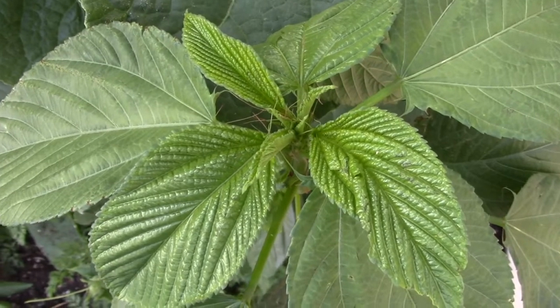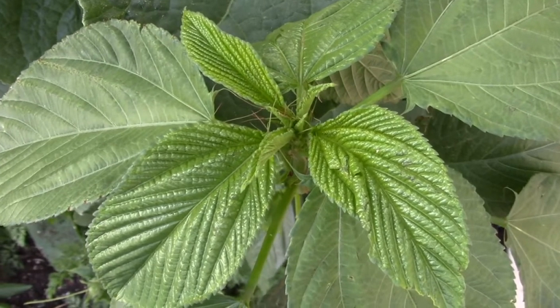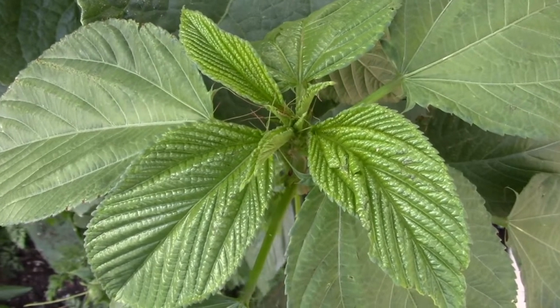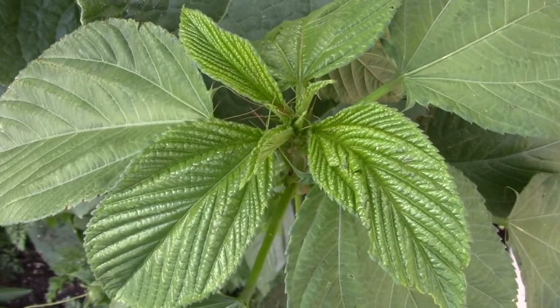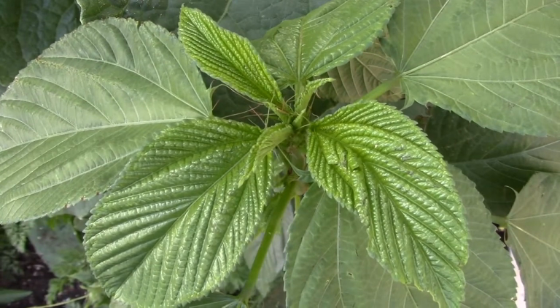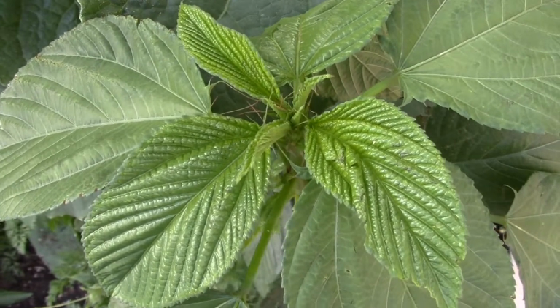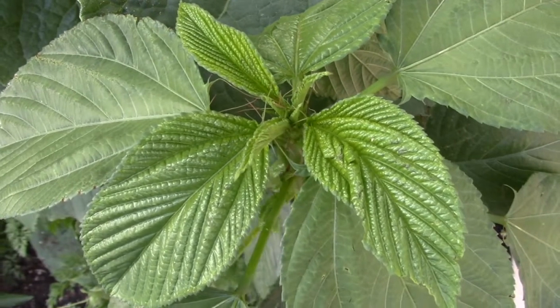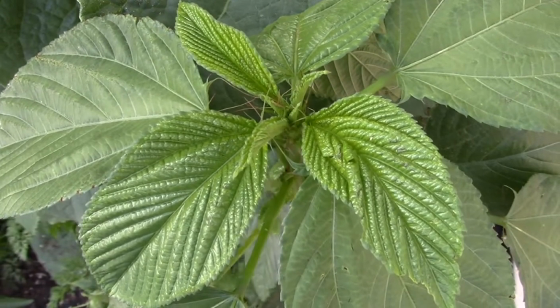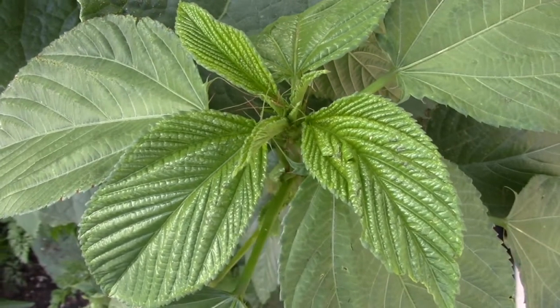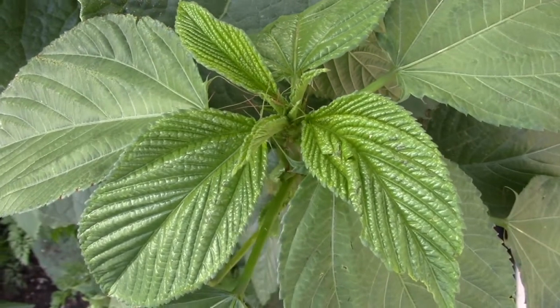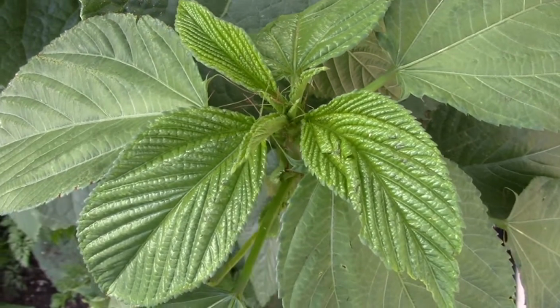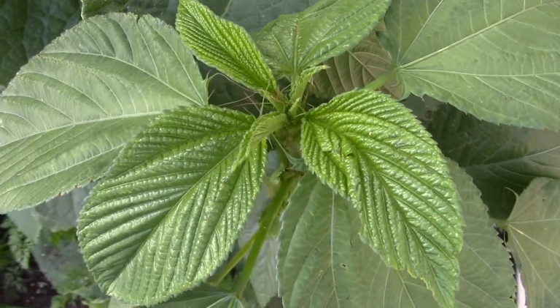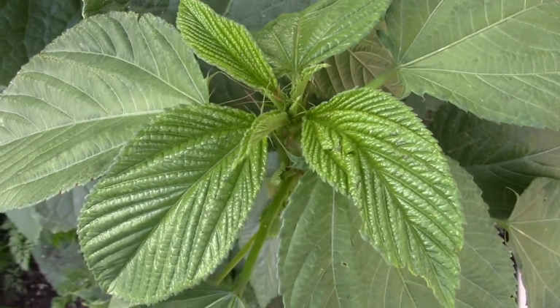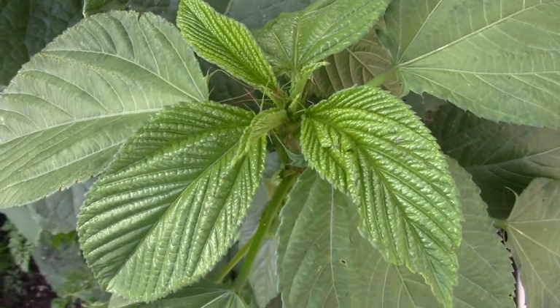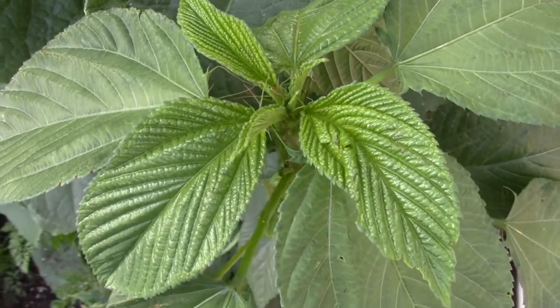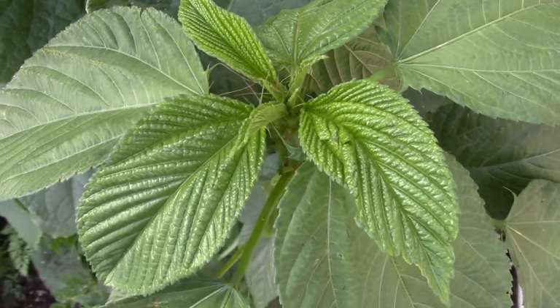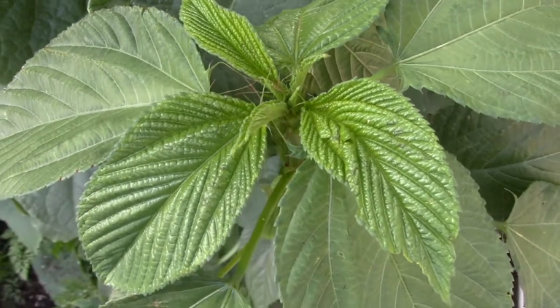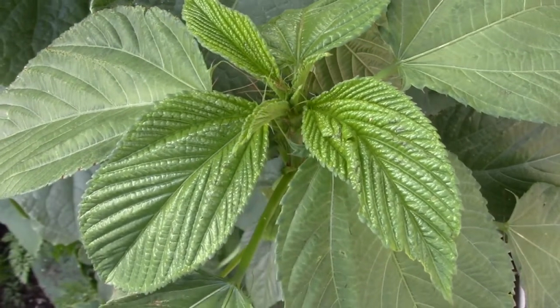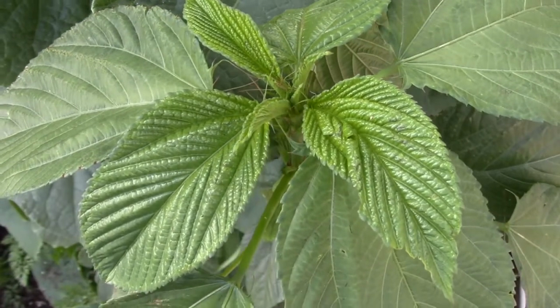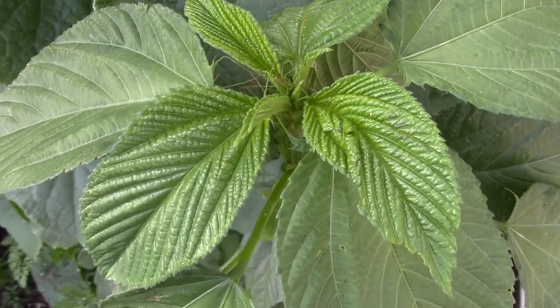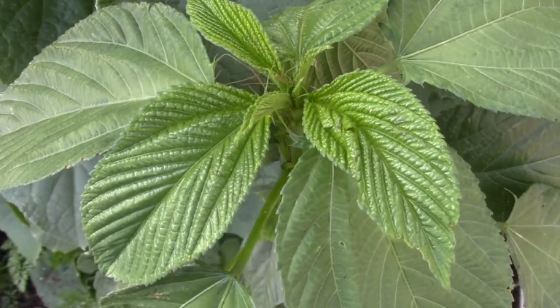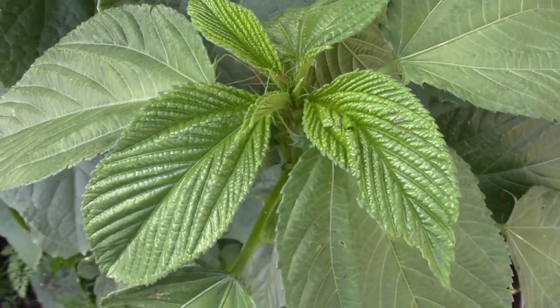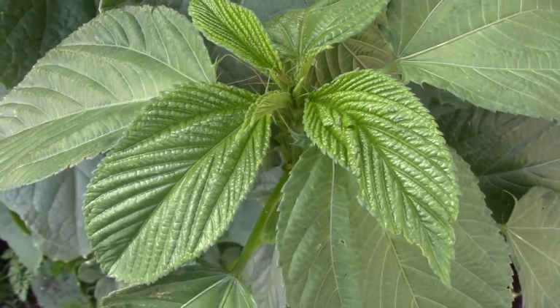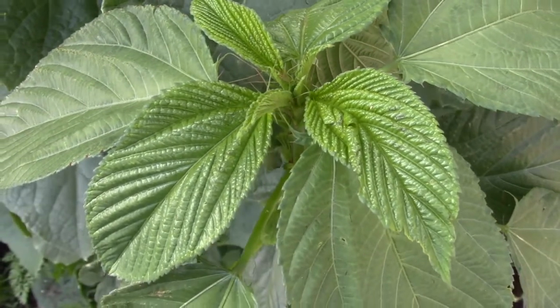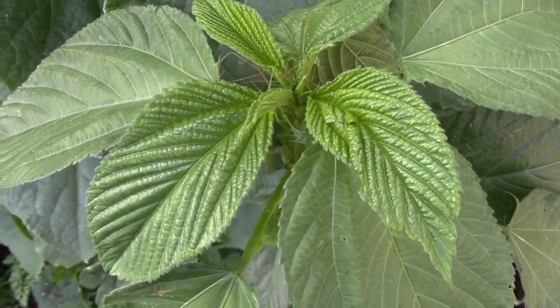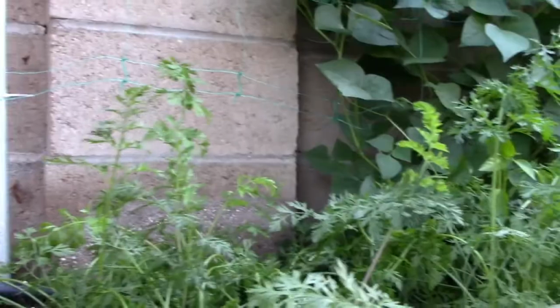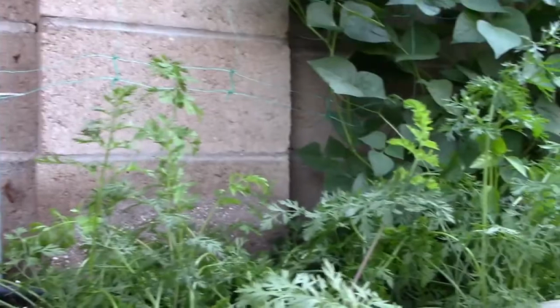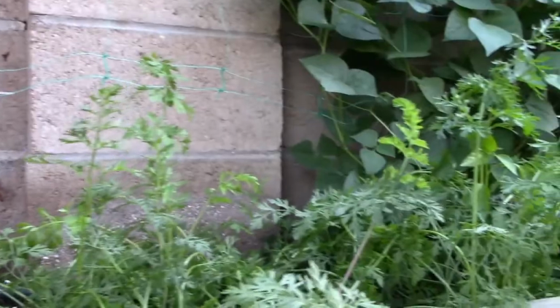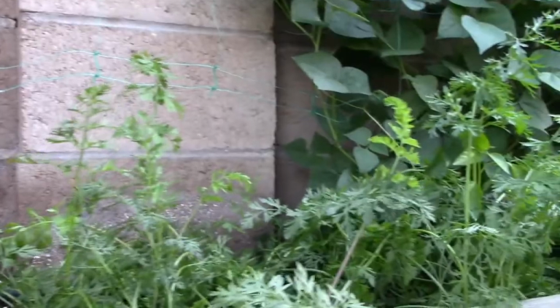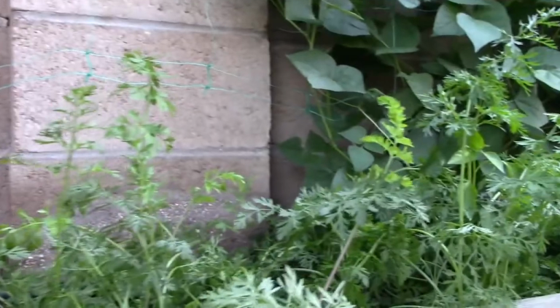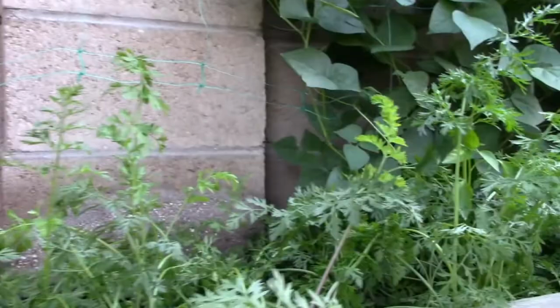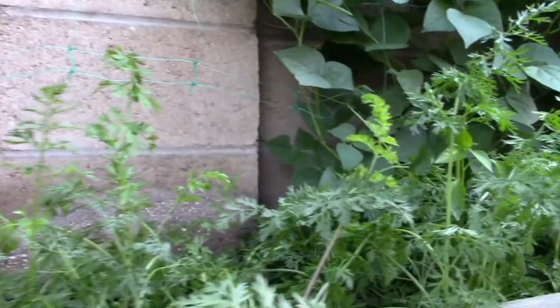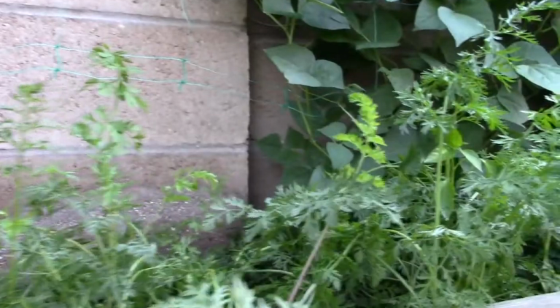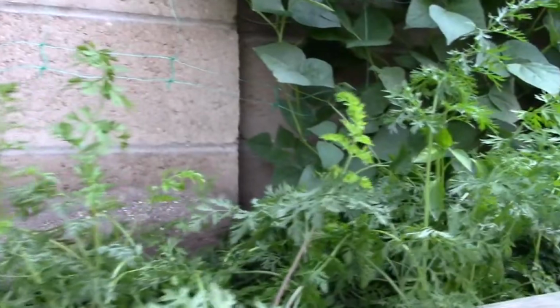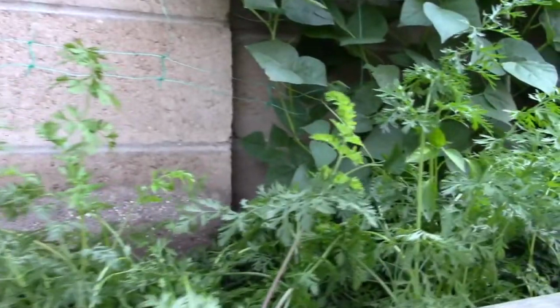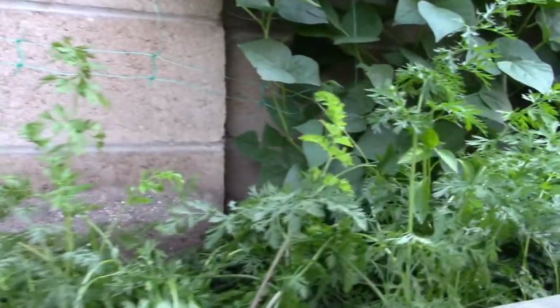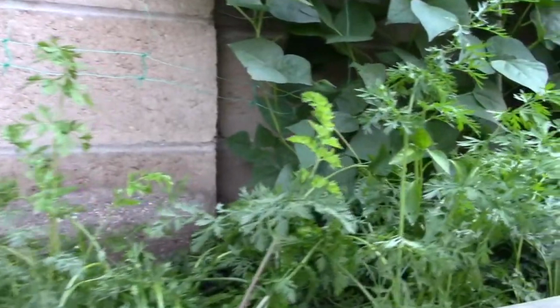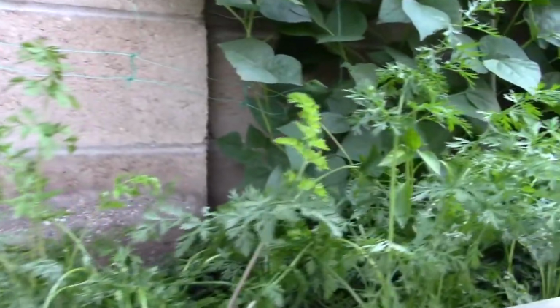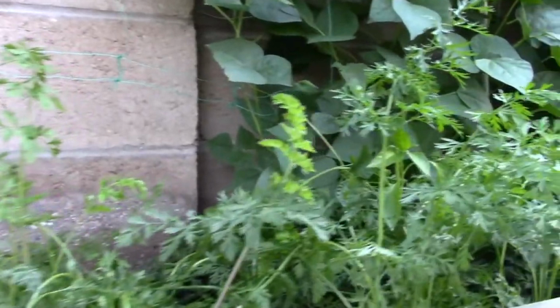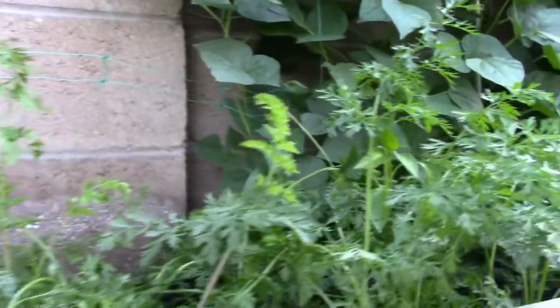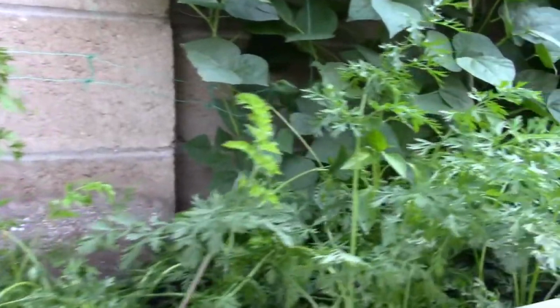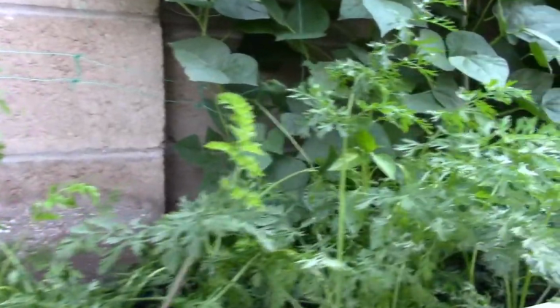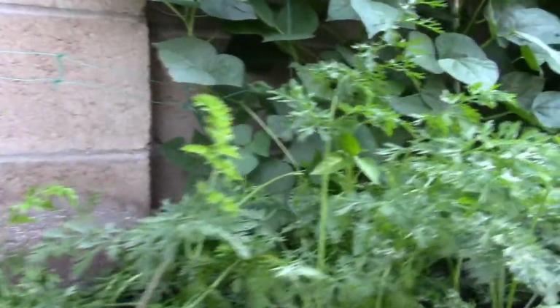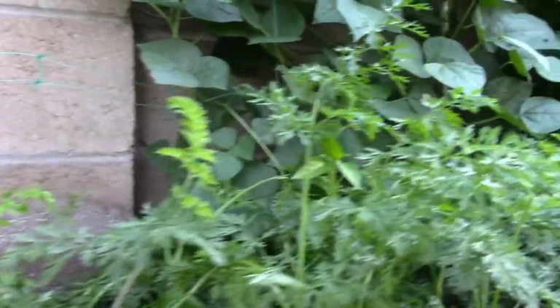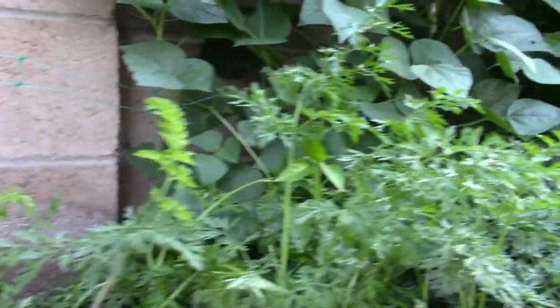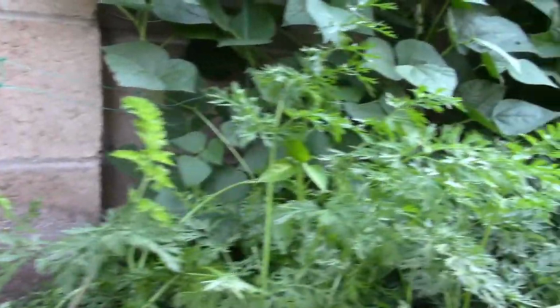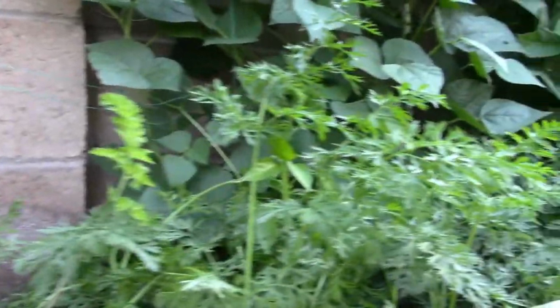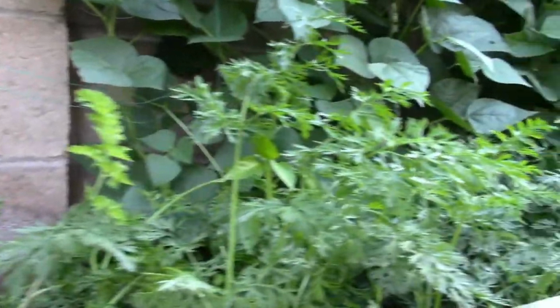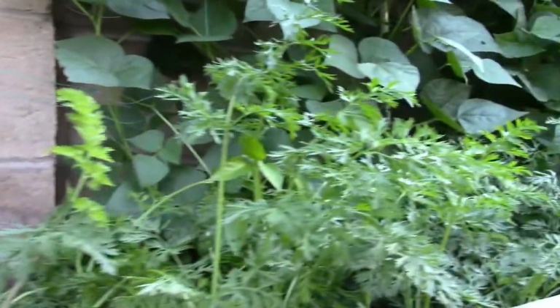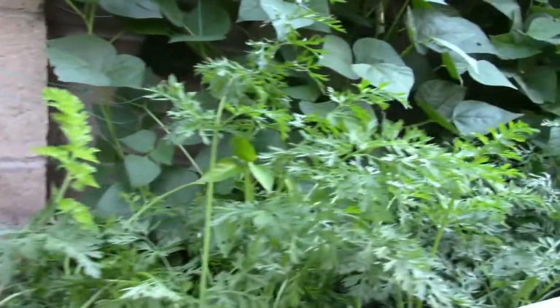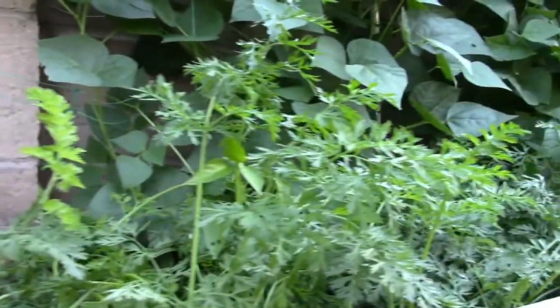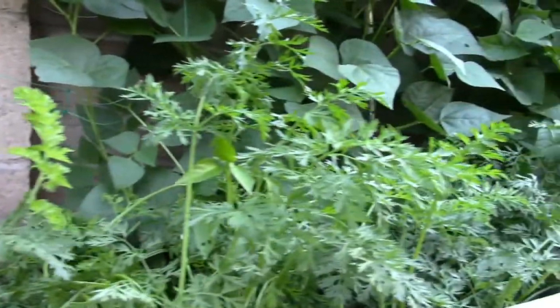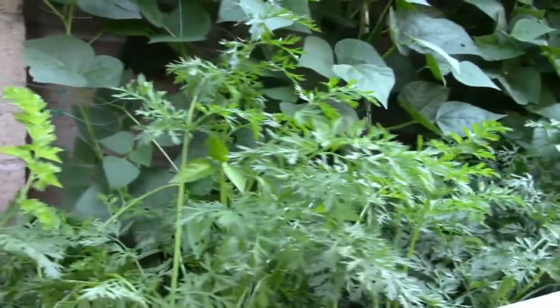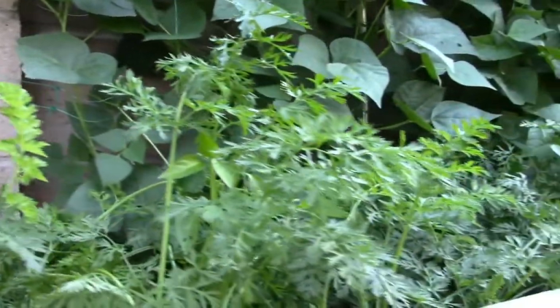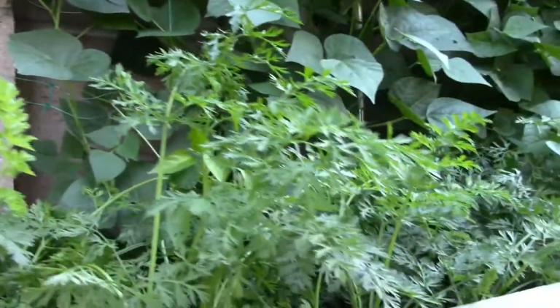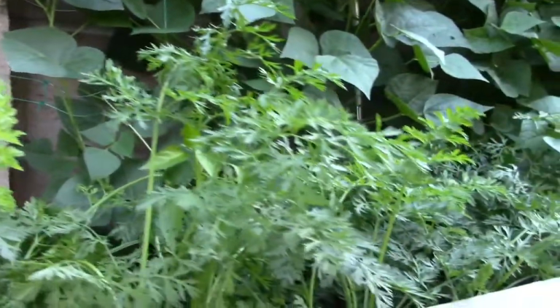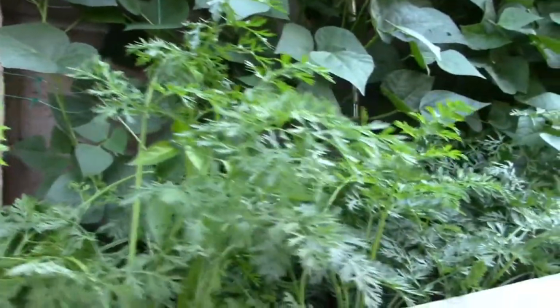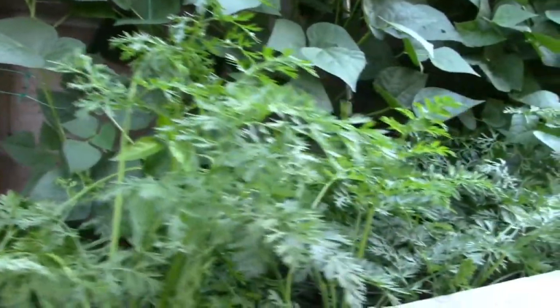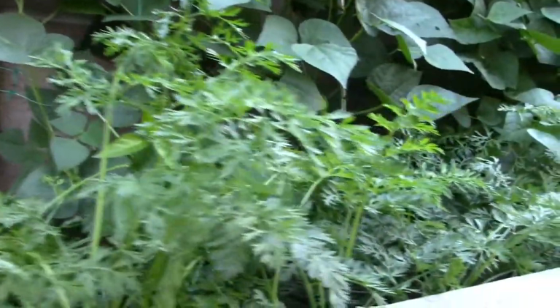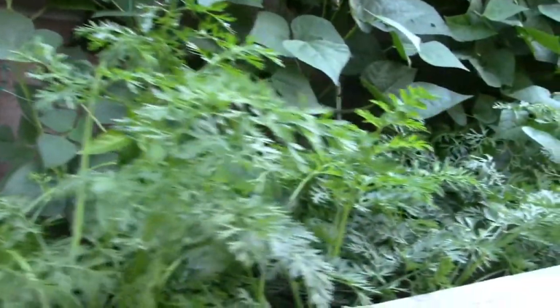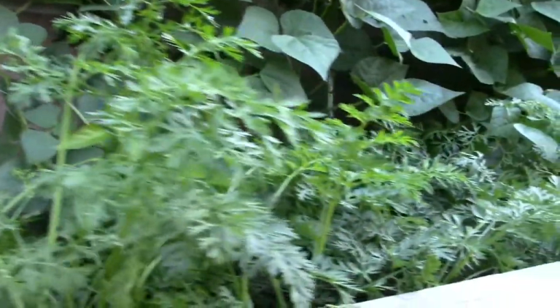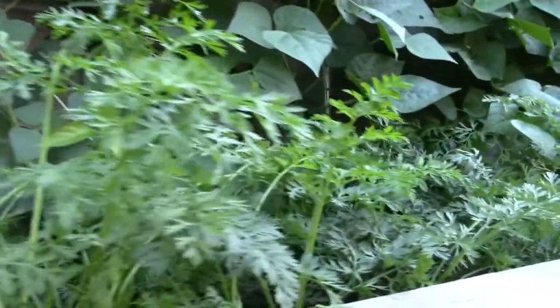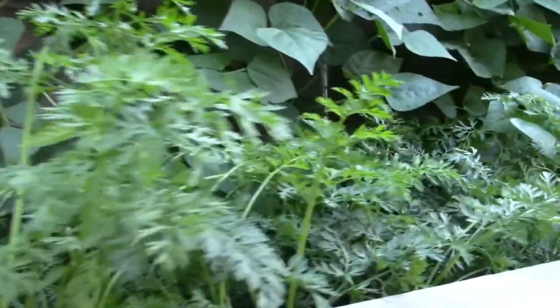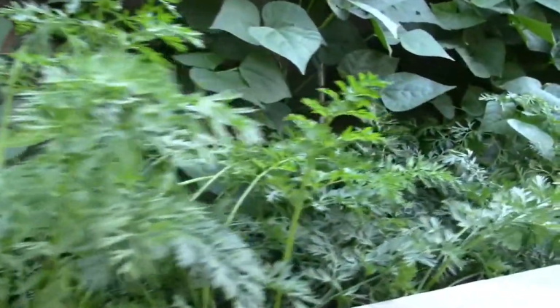Egyptian spinach — this was something I tried last year. It's good, you can eat the leaves of that. Egyptian spinach.